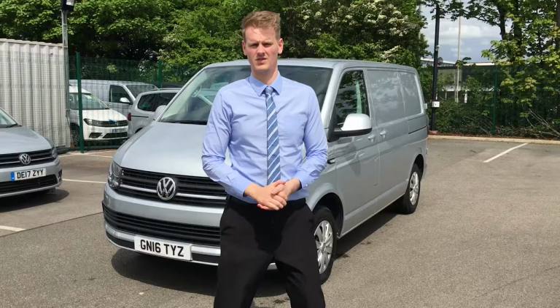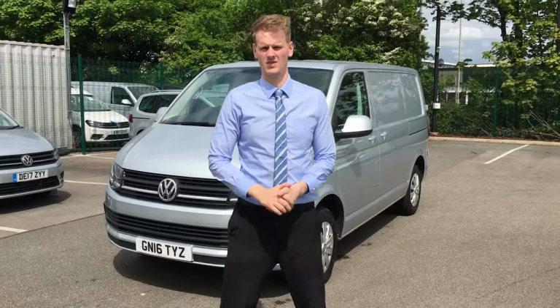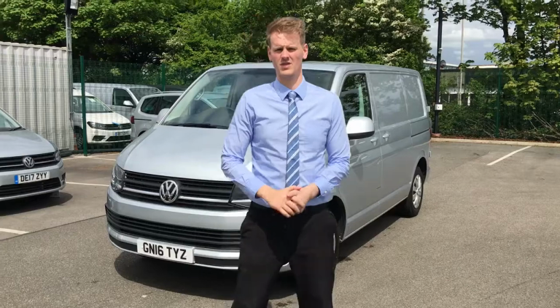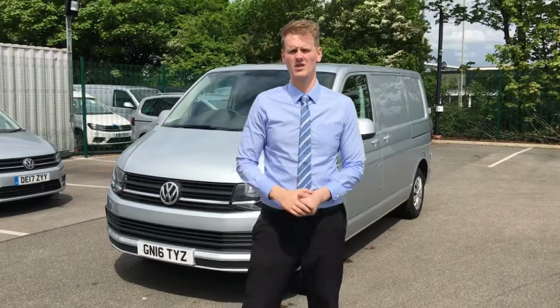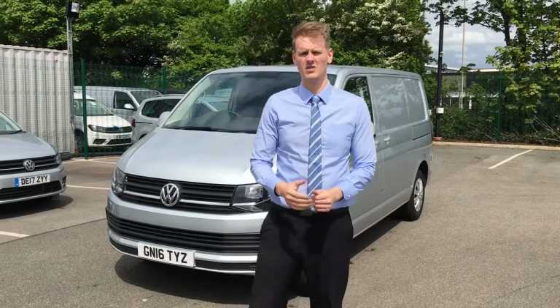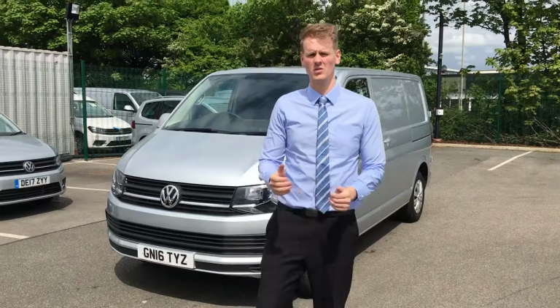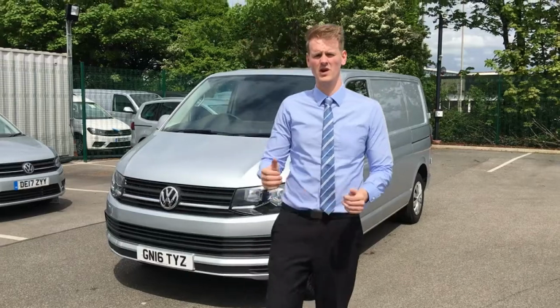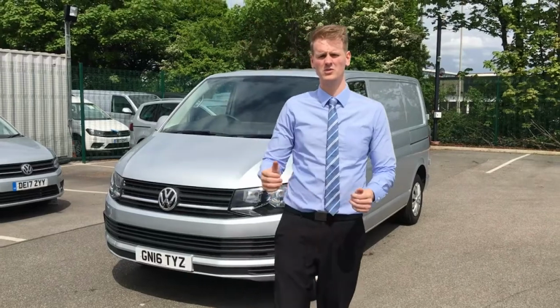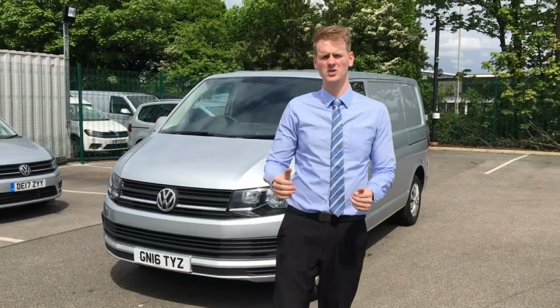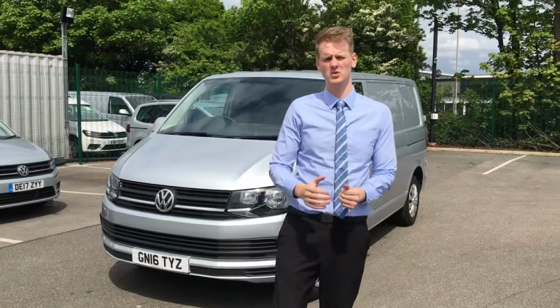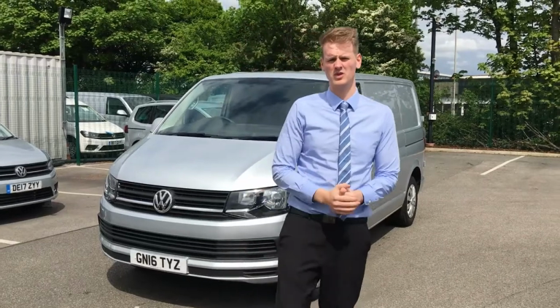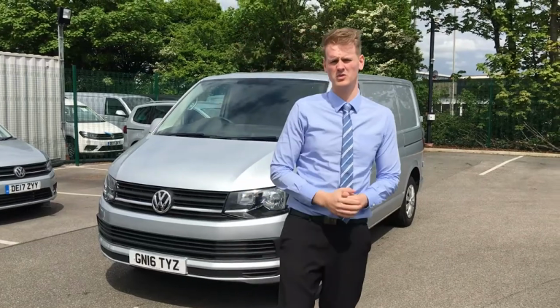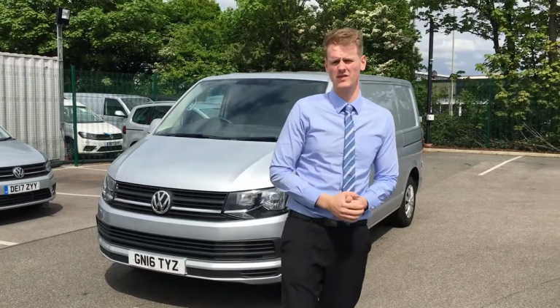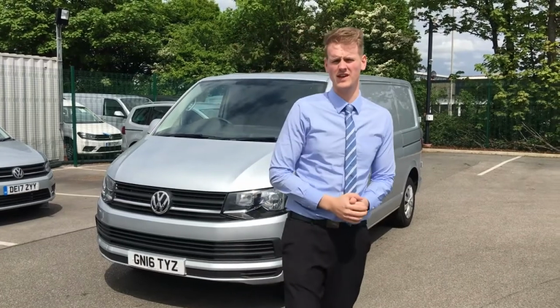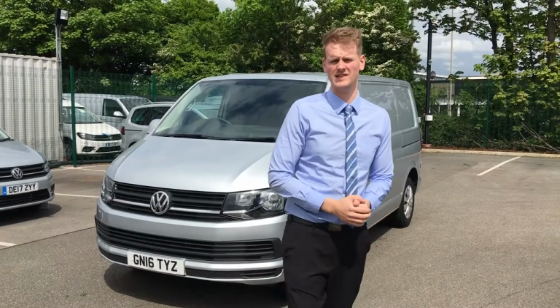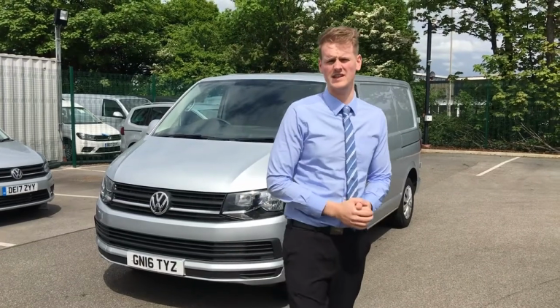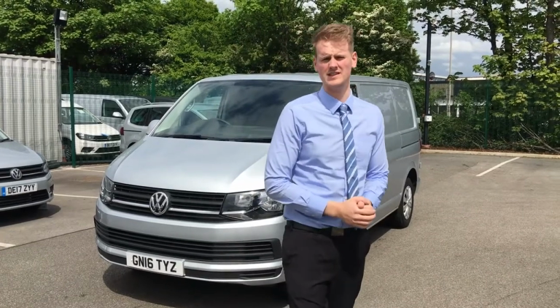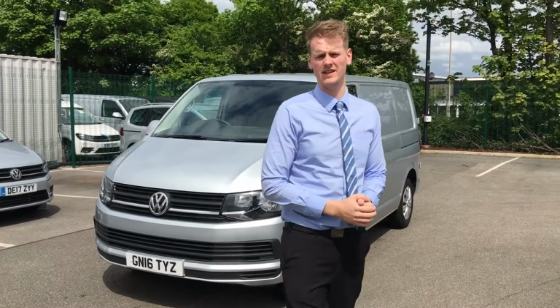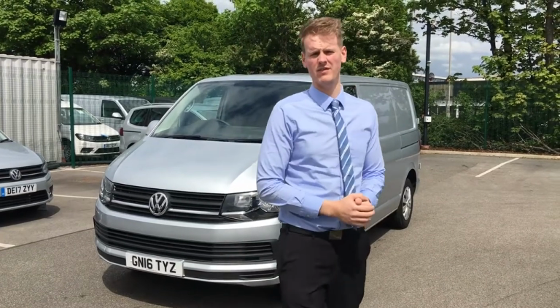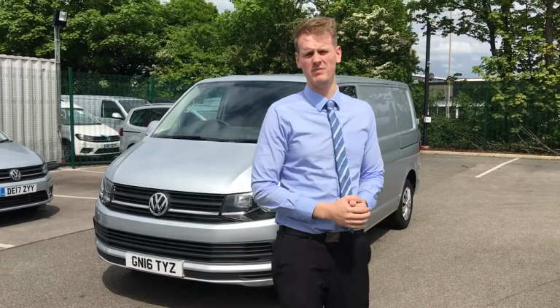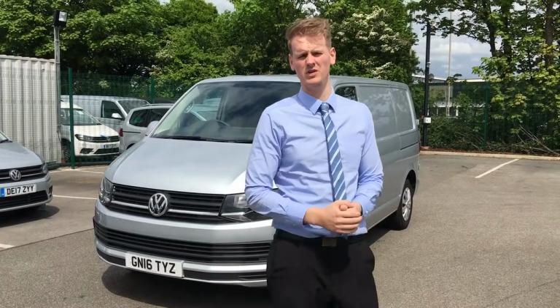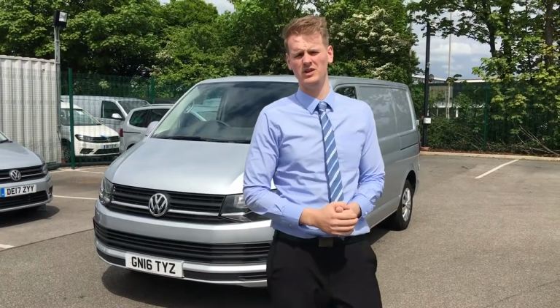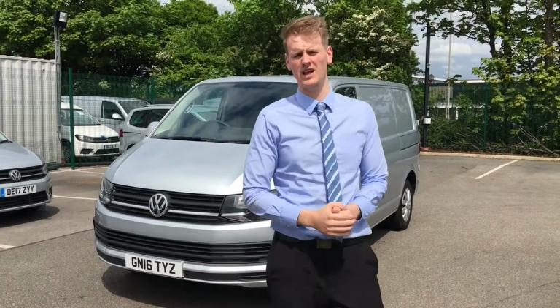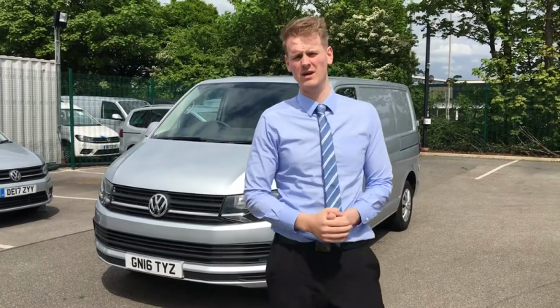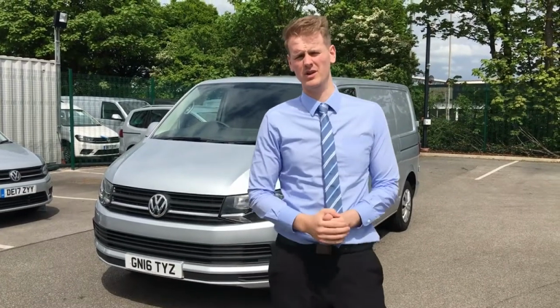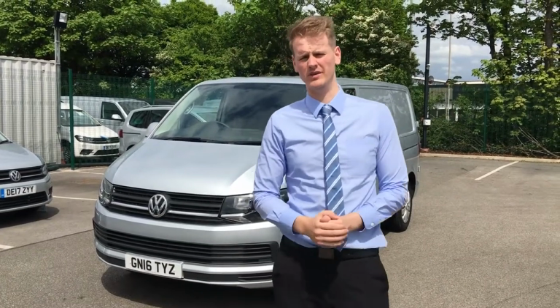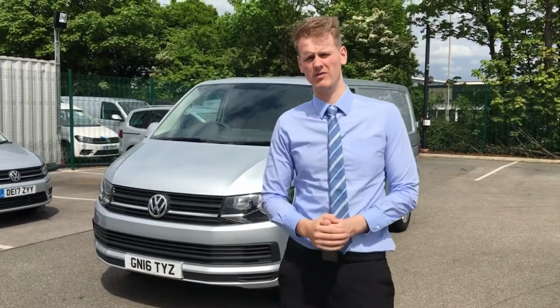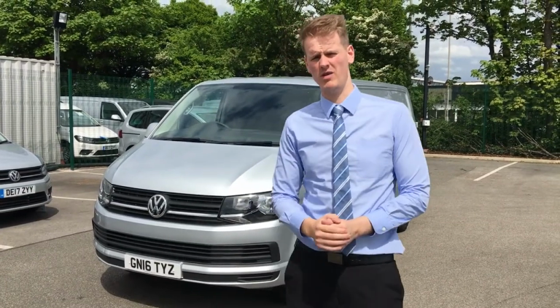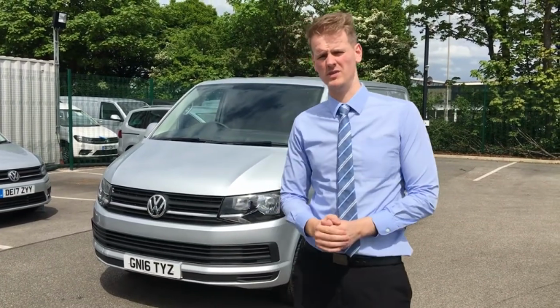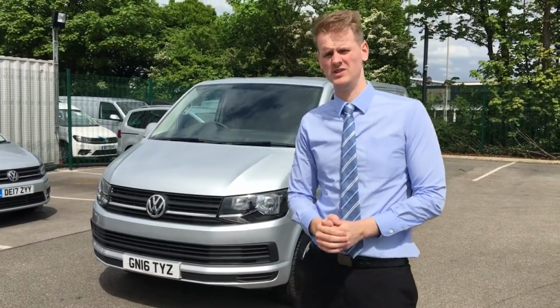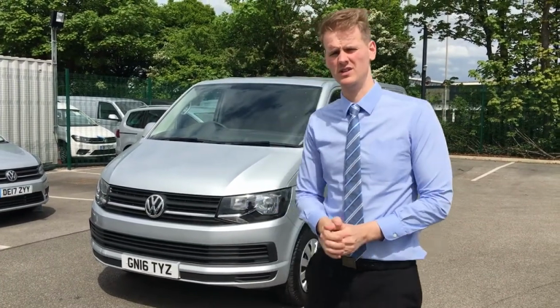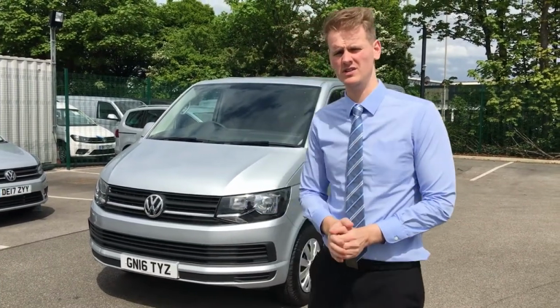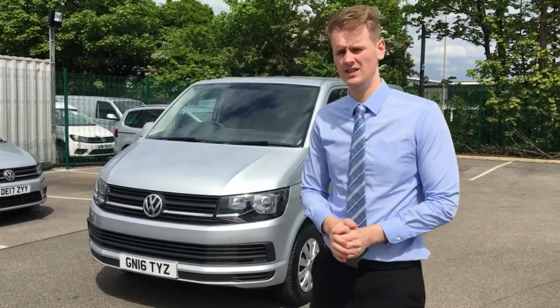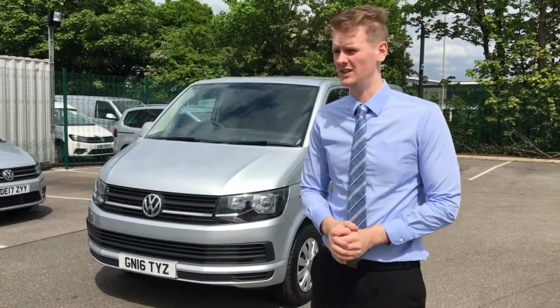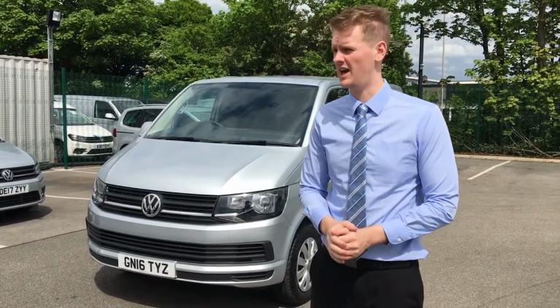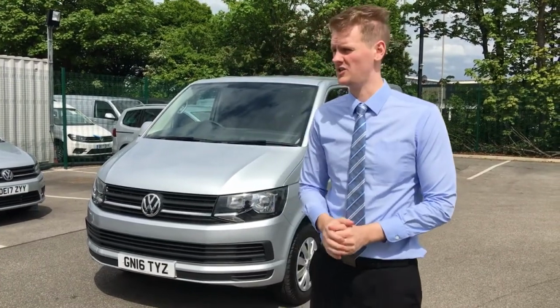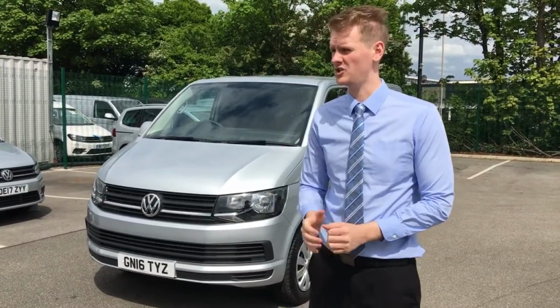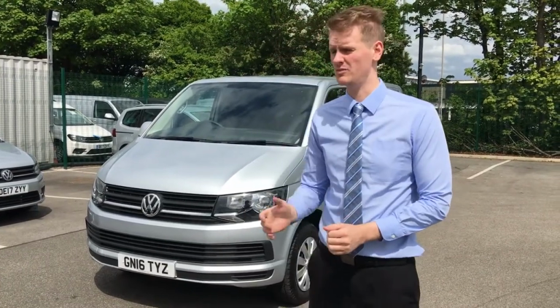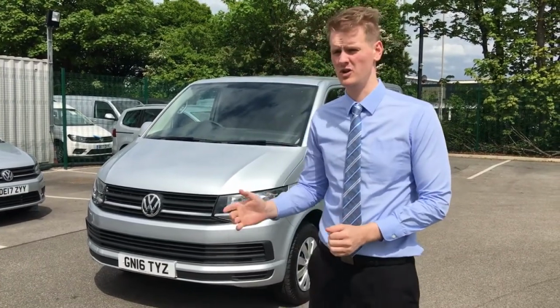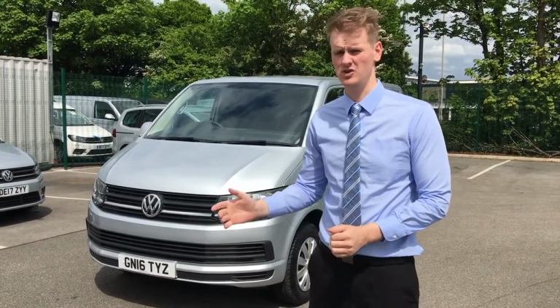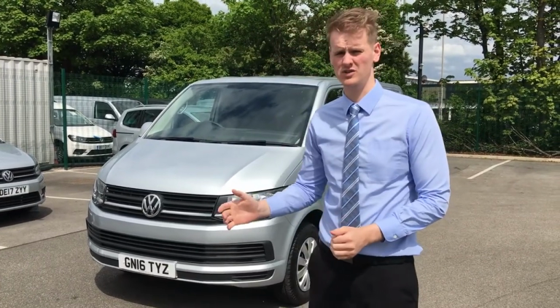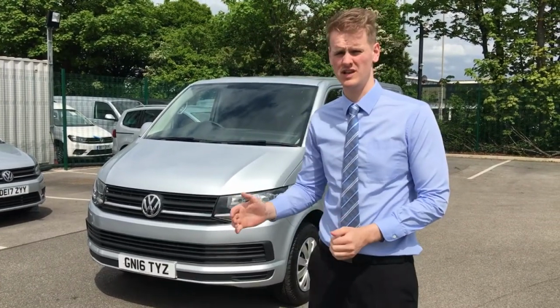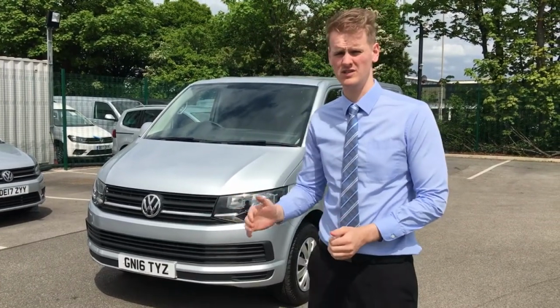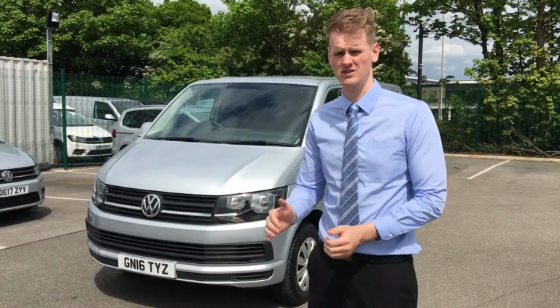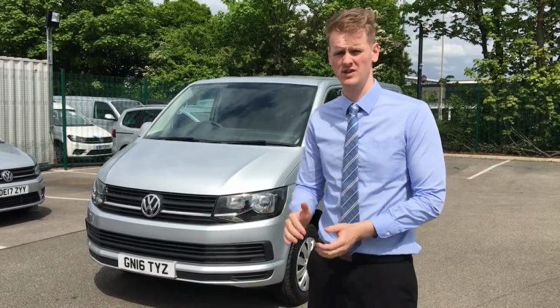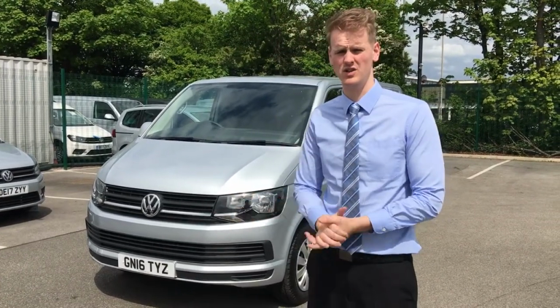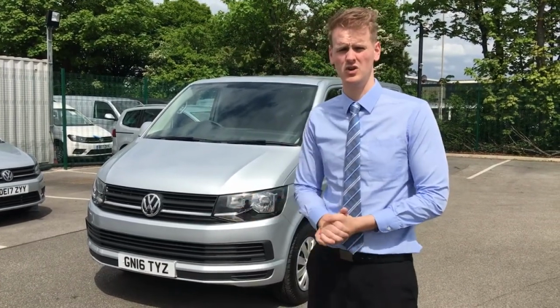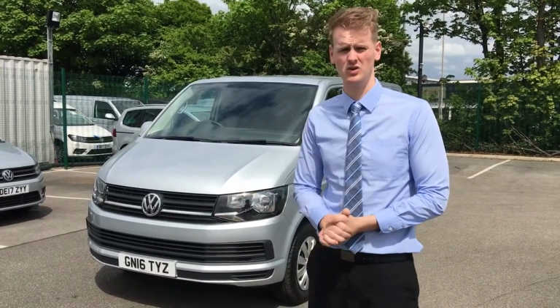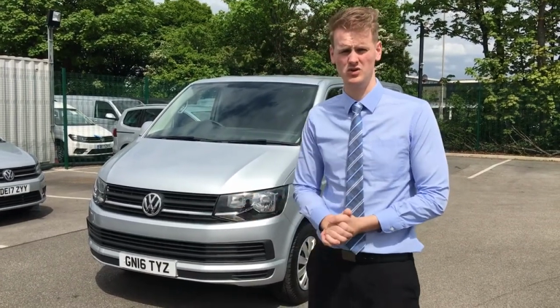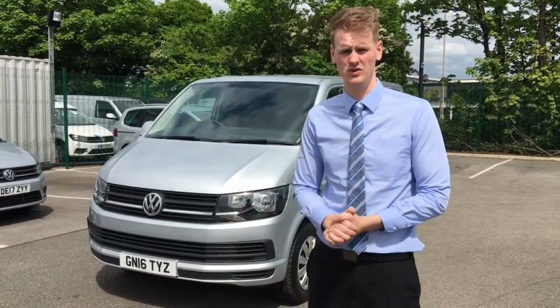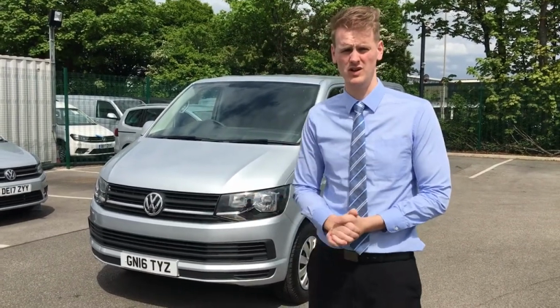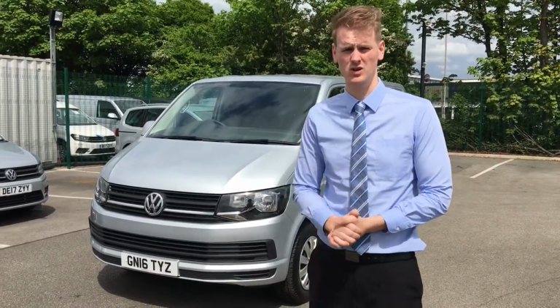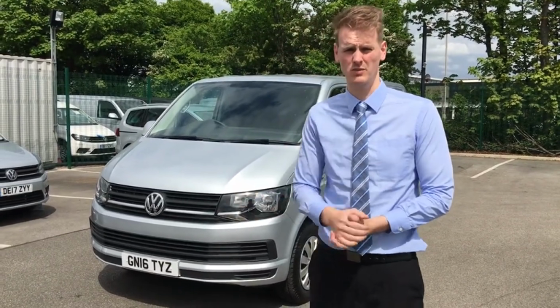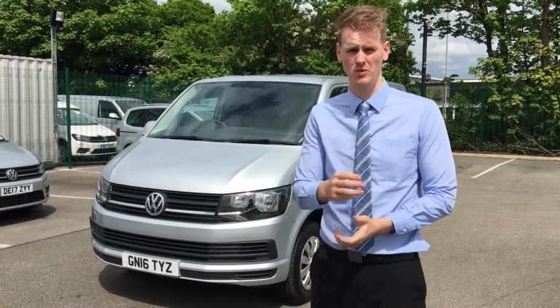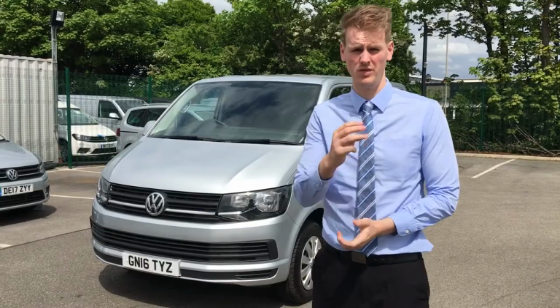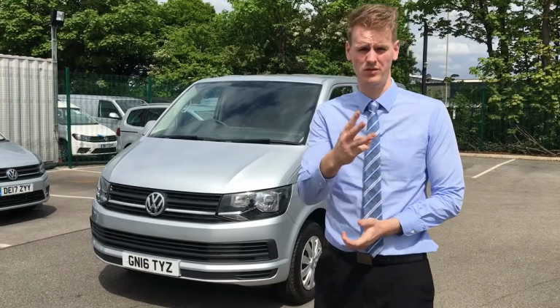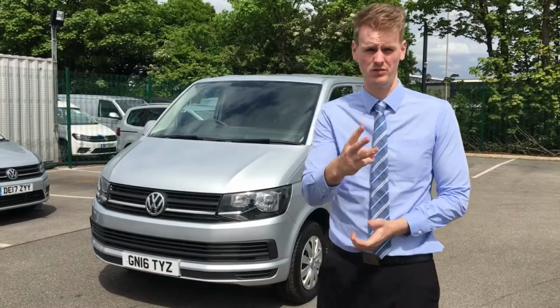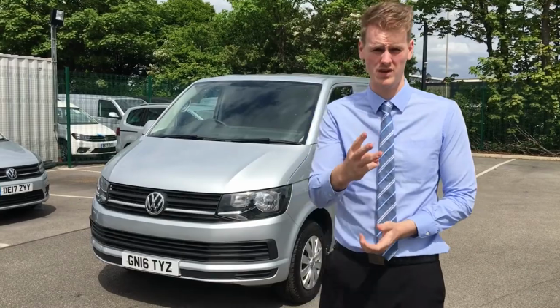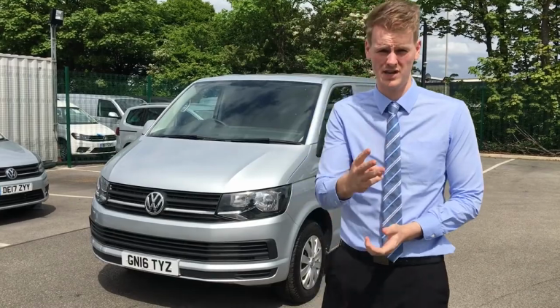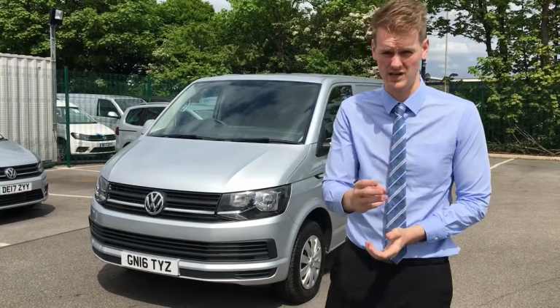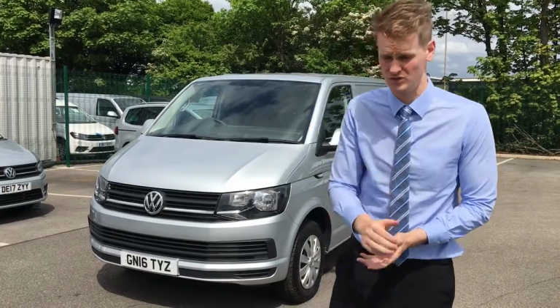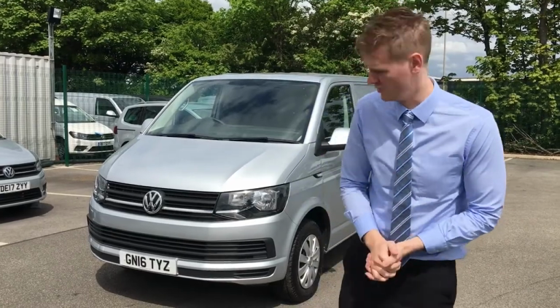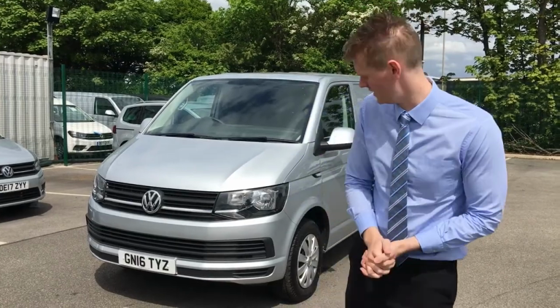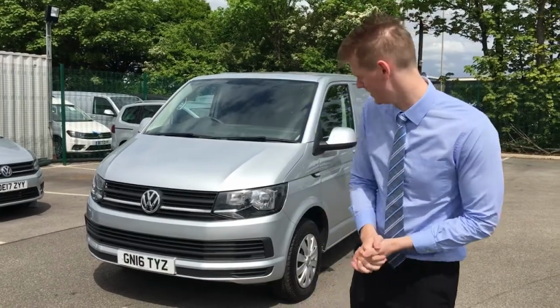Welcome to Swansway Volkswagen Liverpool. I'm Oliver Robinson, largest commercial centre in the country, number one, three years running.